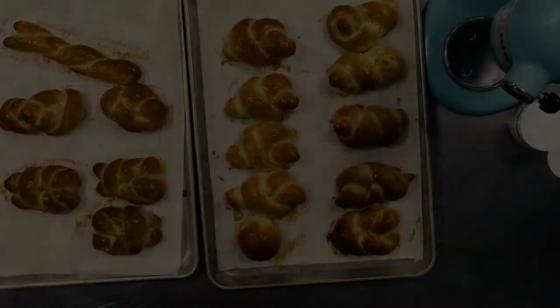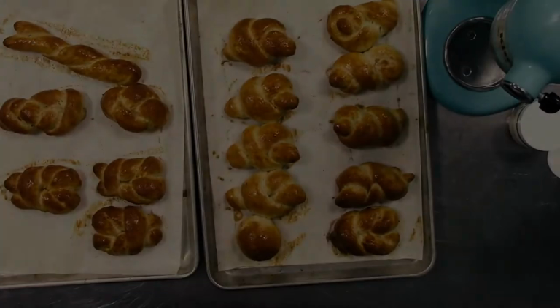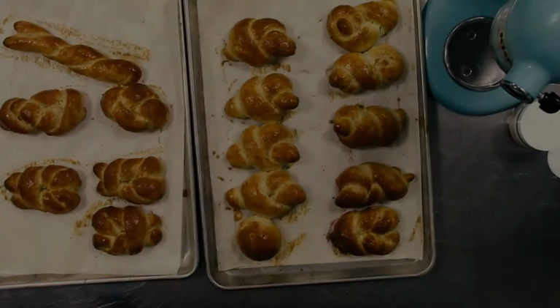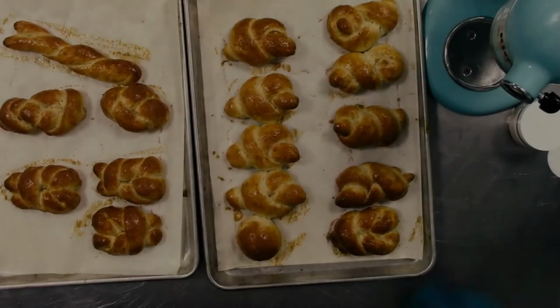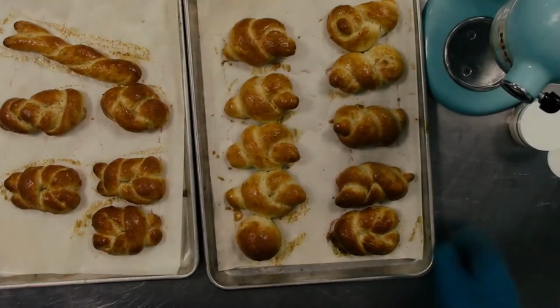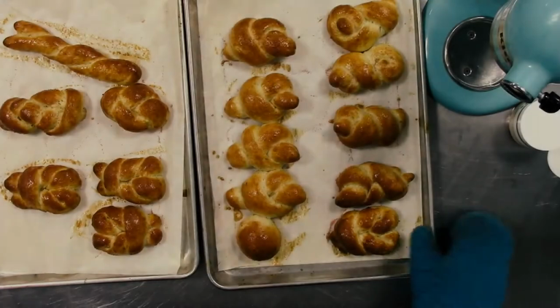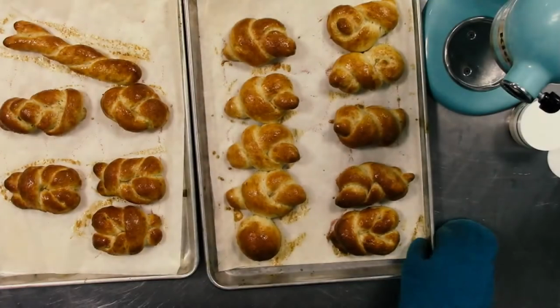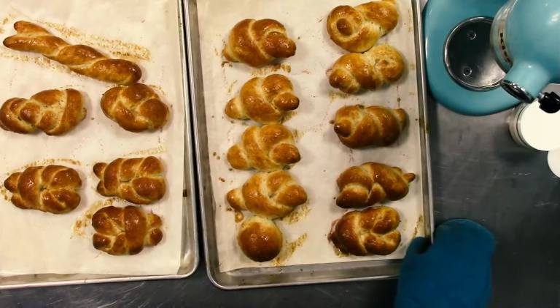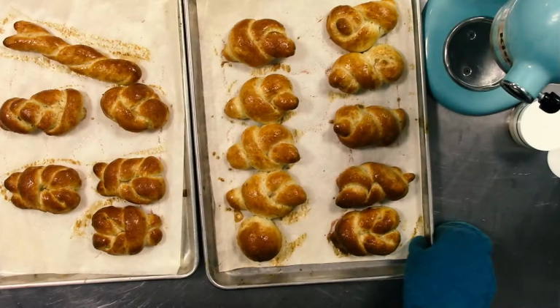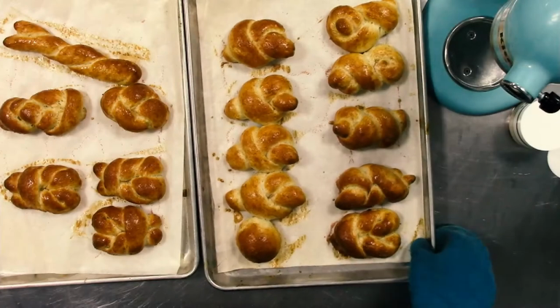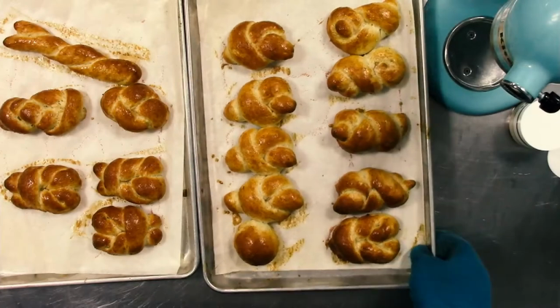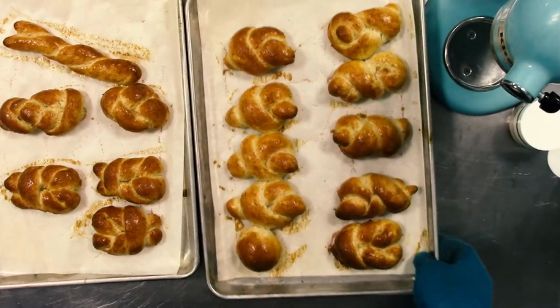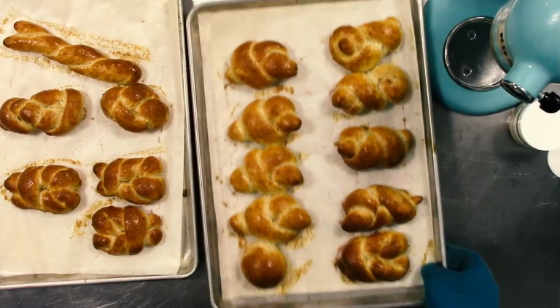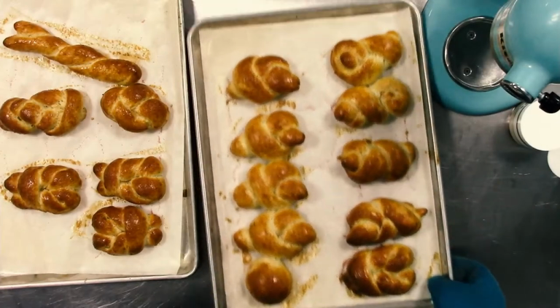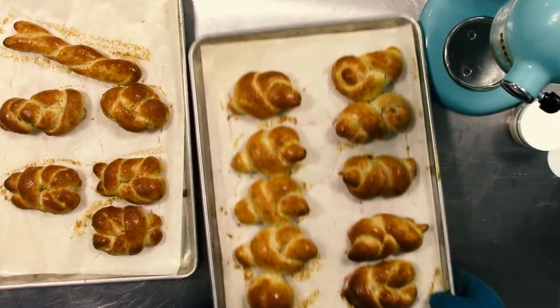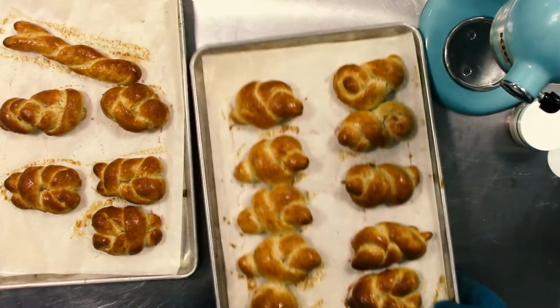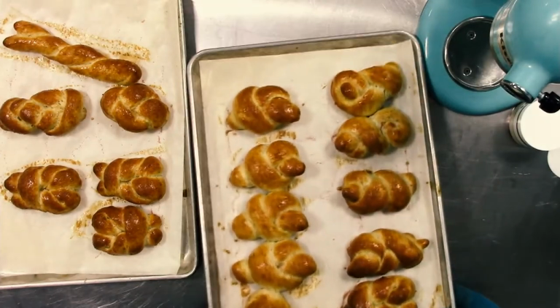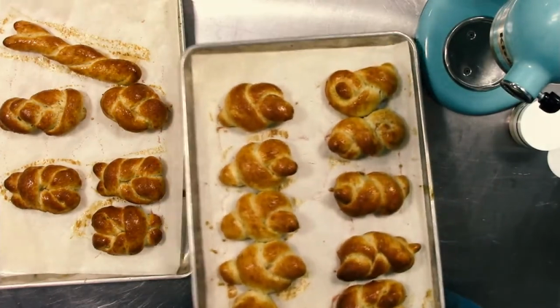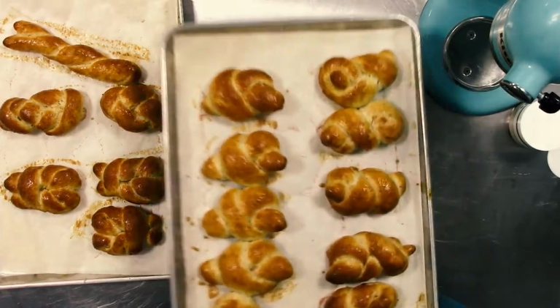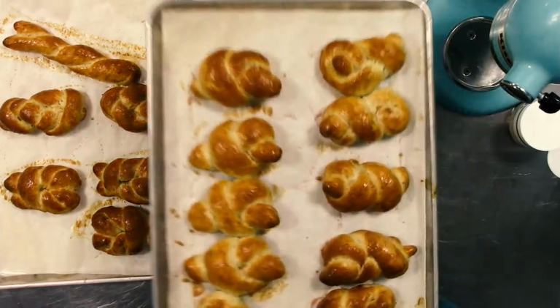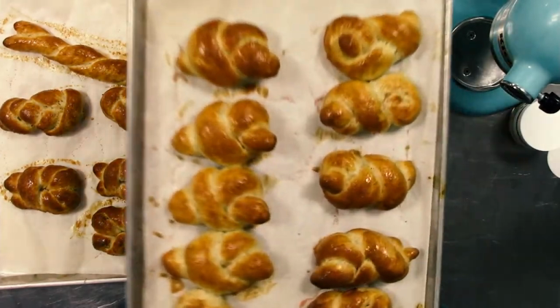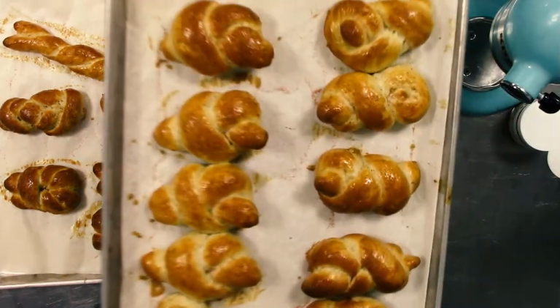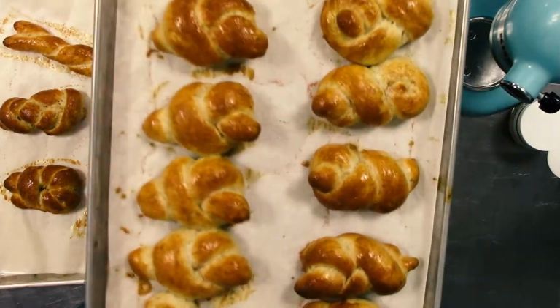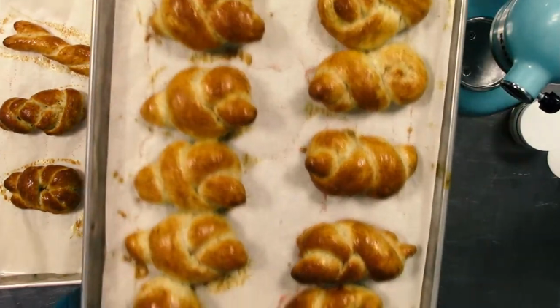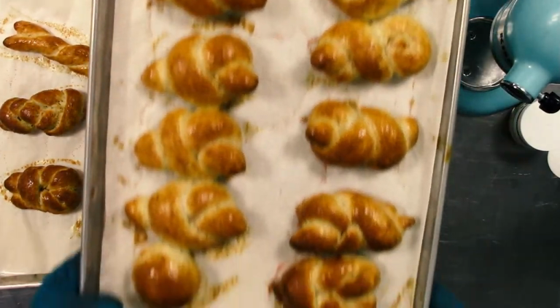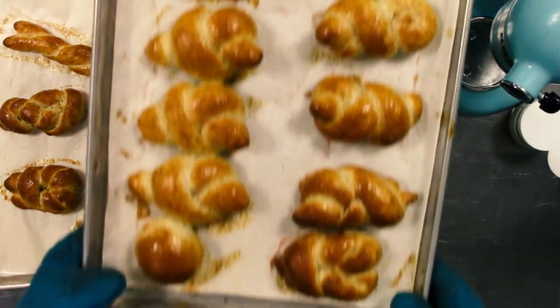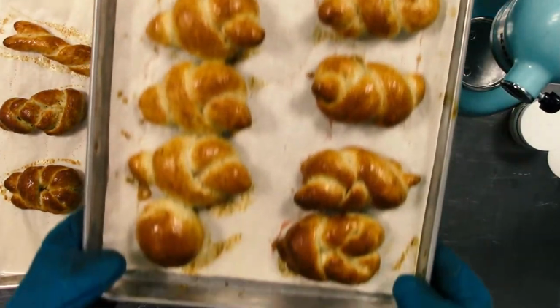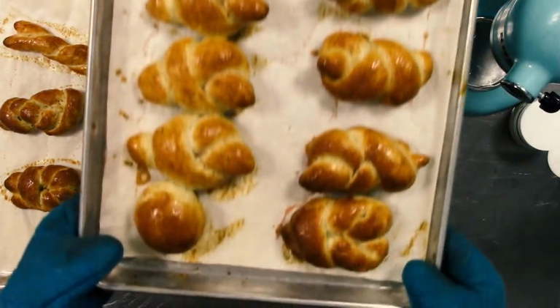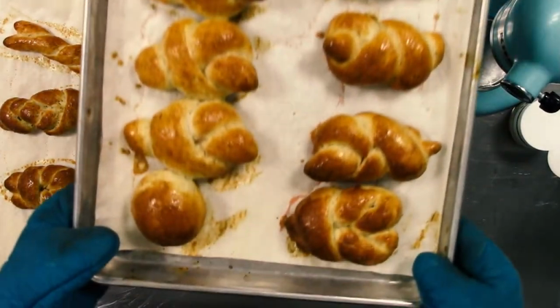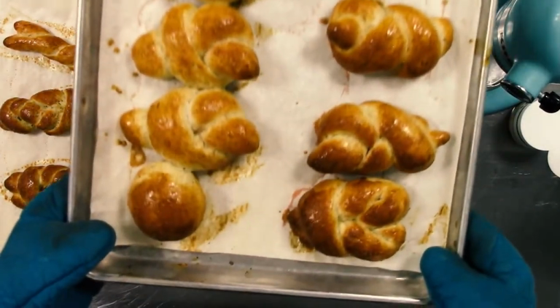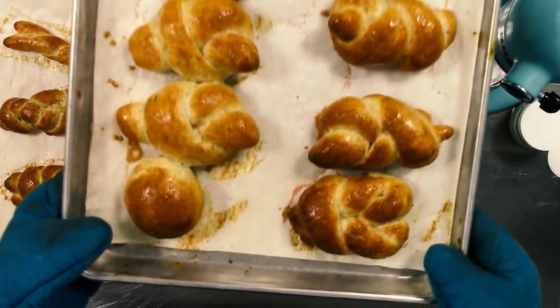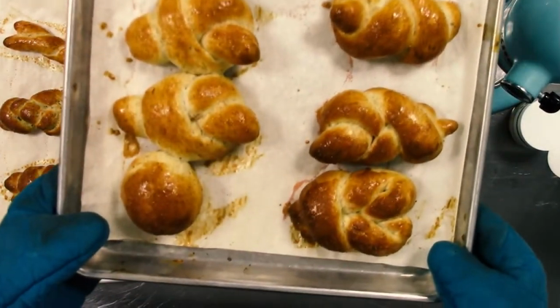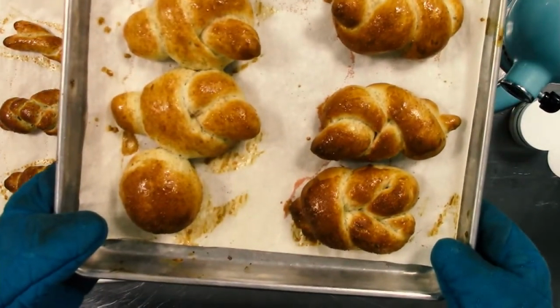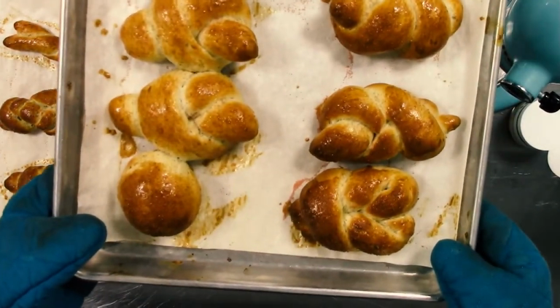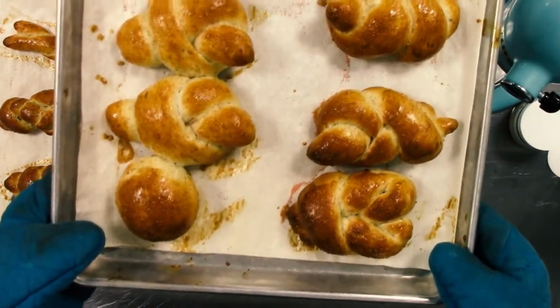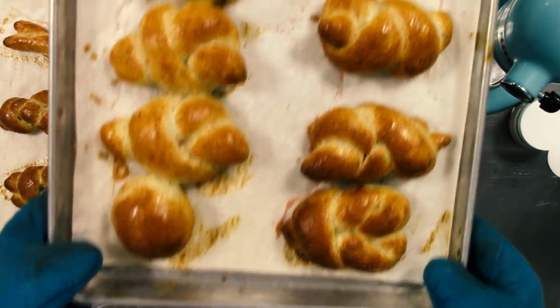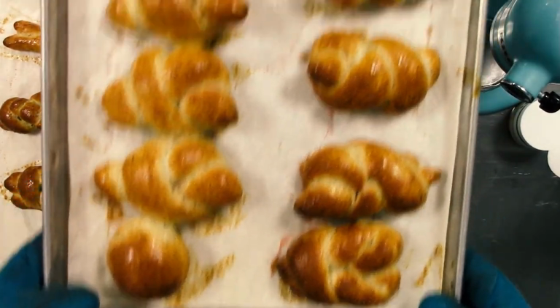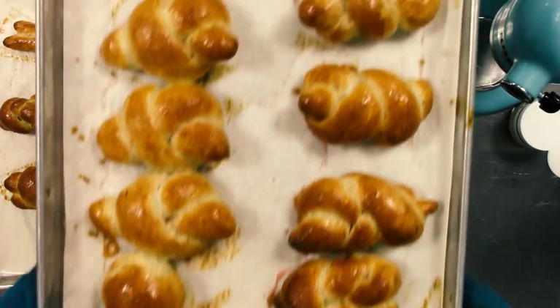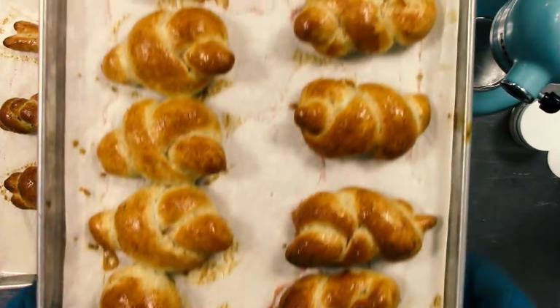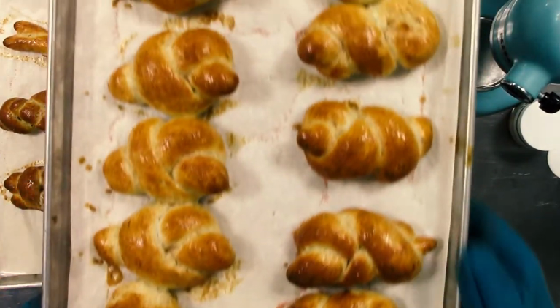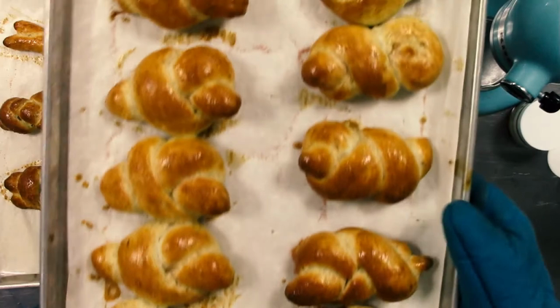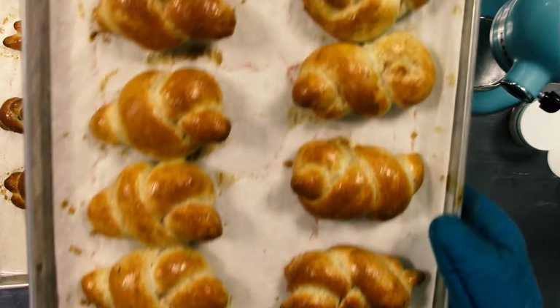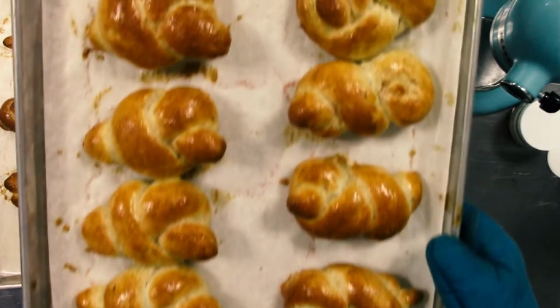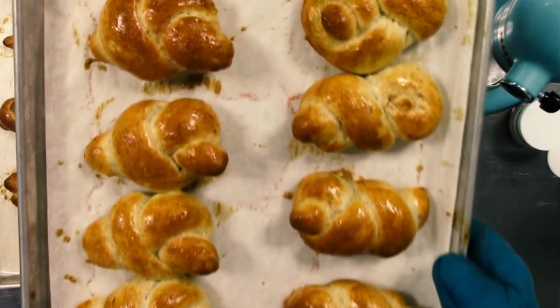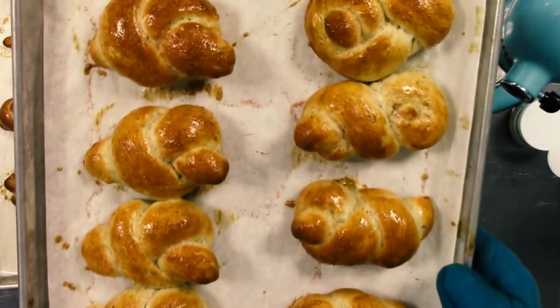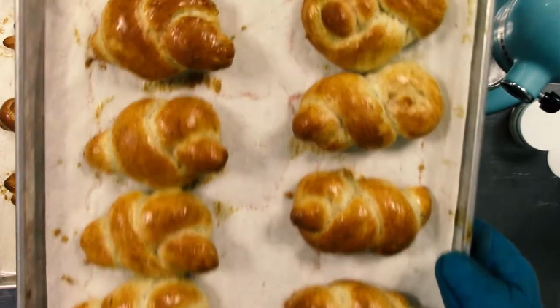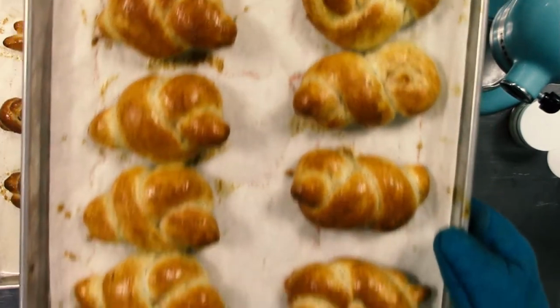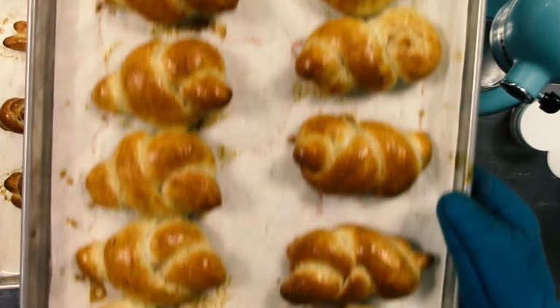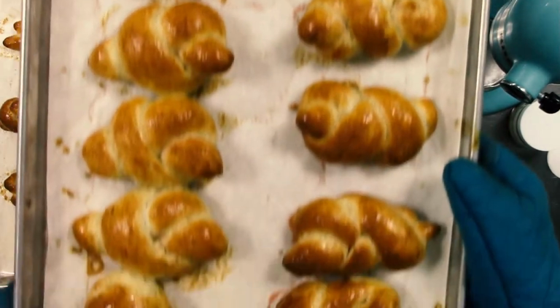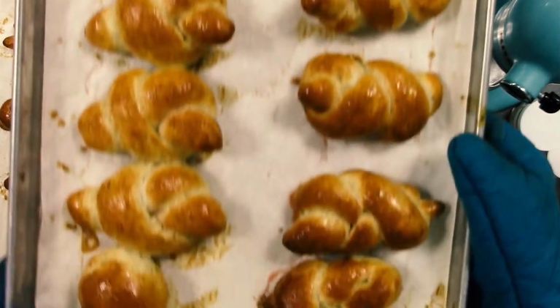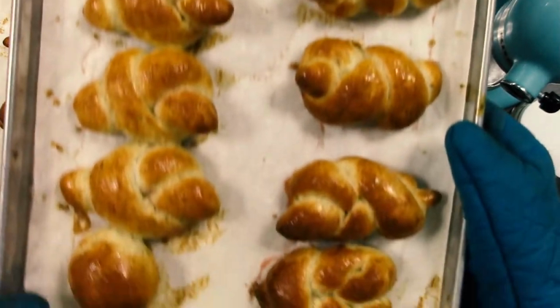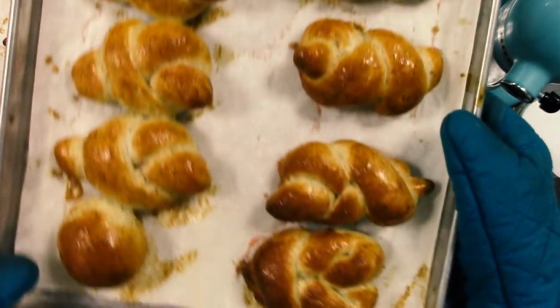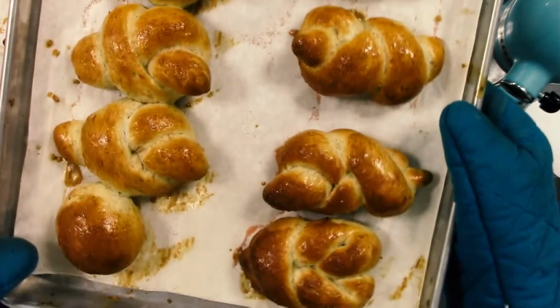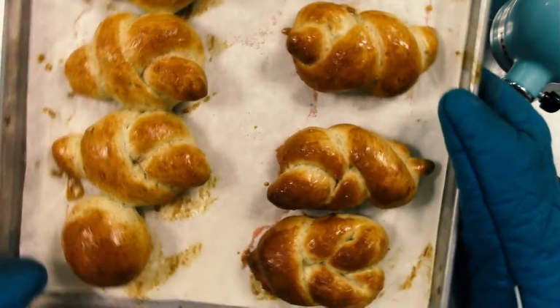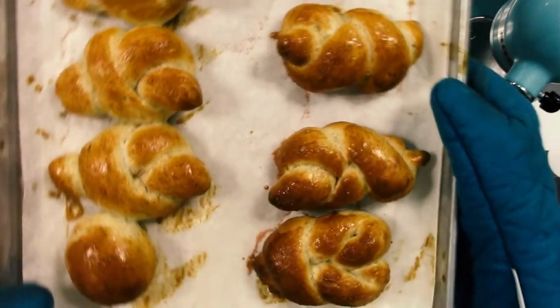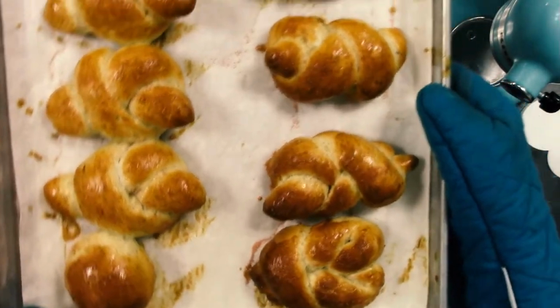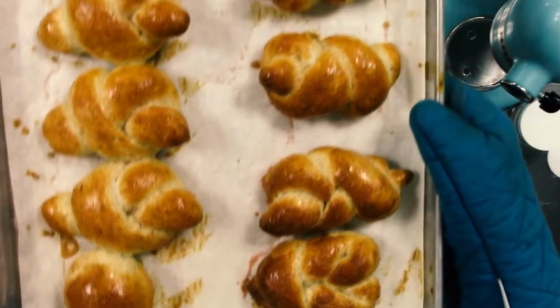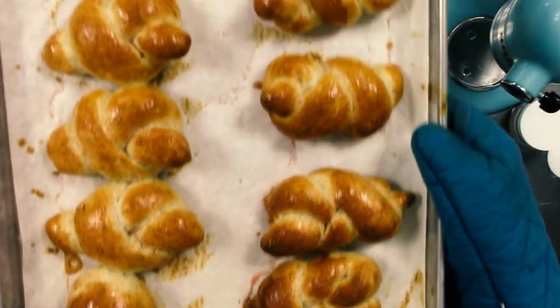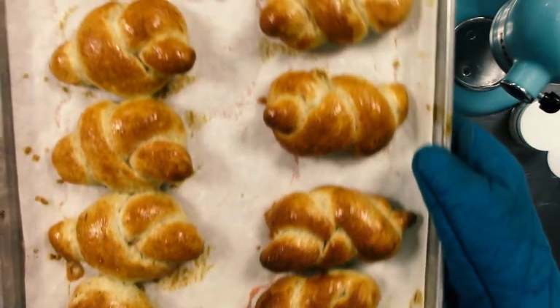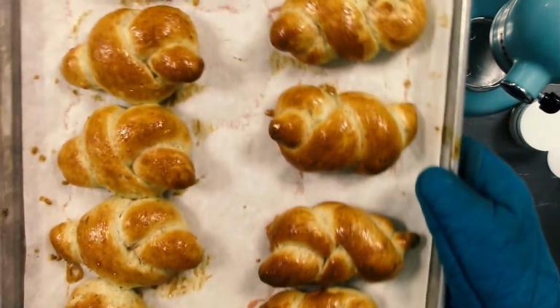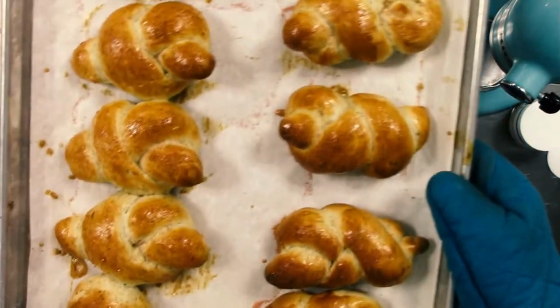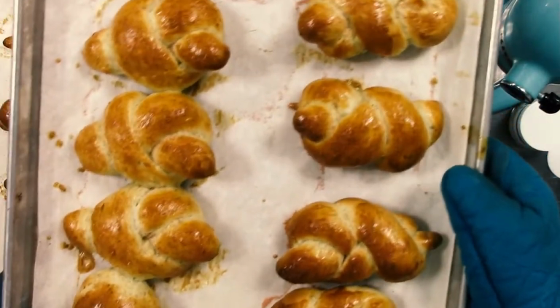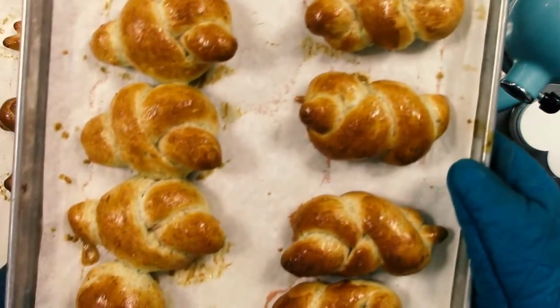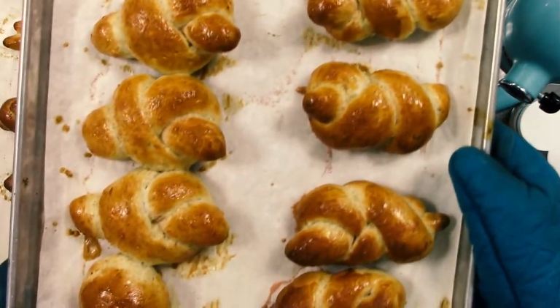Hey guys, Ryan here from Artisan Cakes. Today we are gonna be working on quick rise bread and we're gonna be doing knots today.